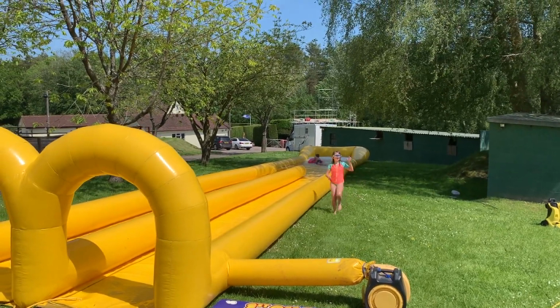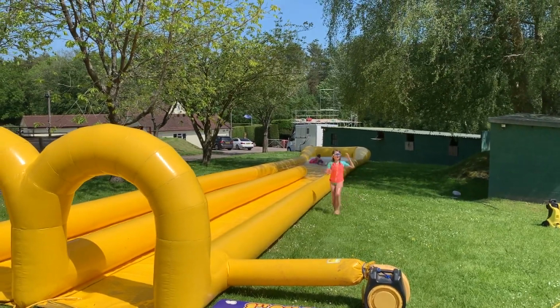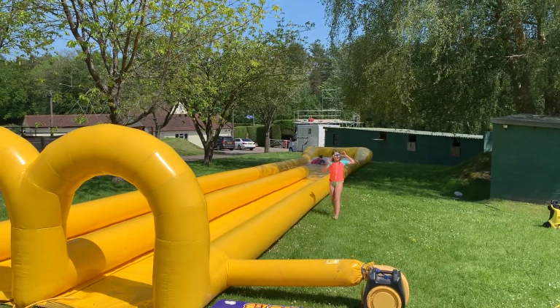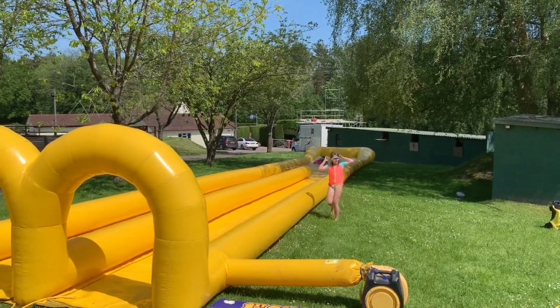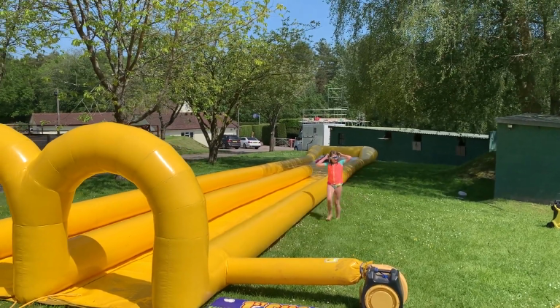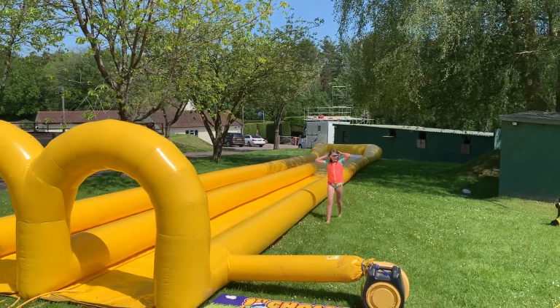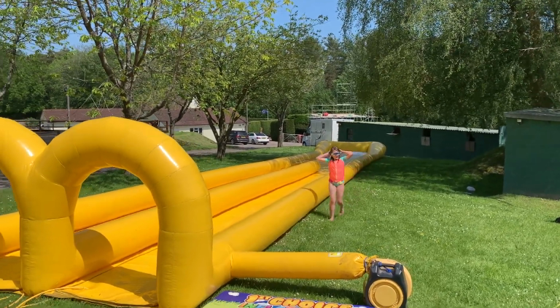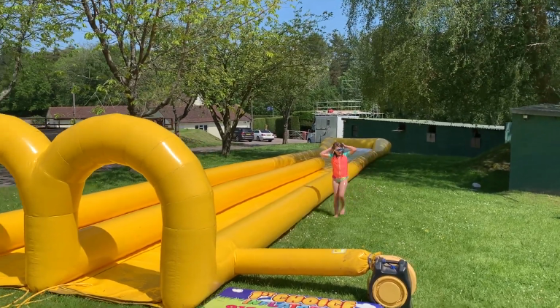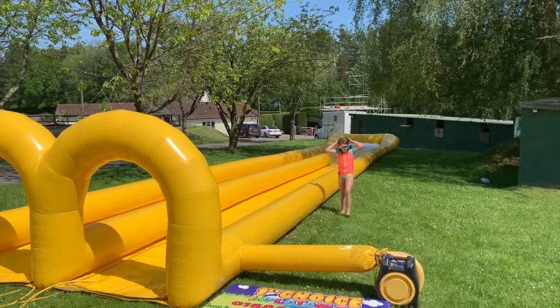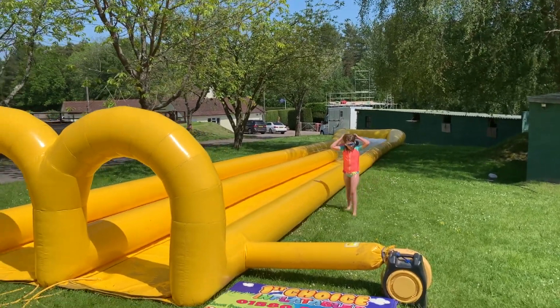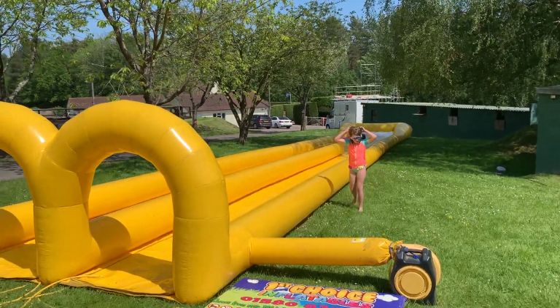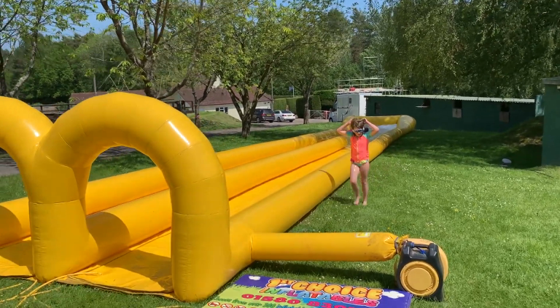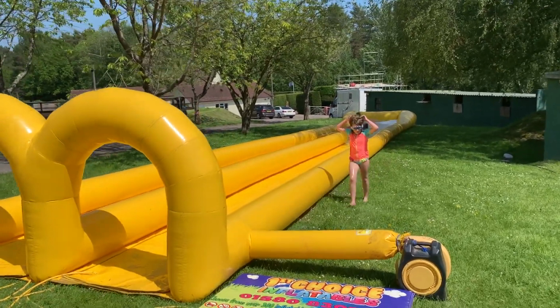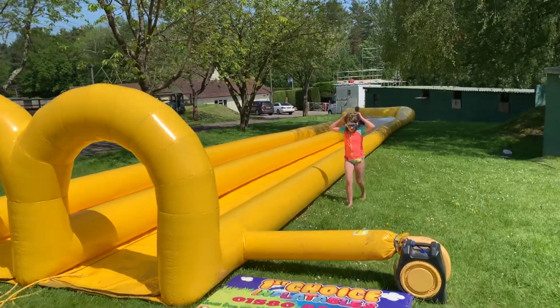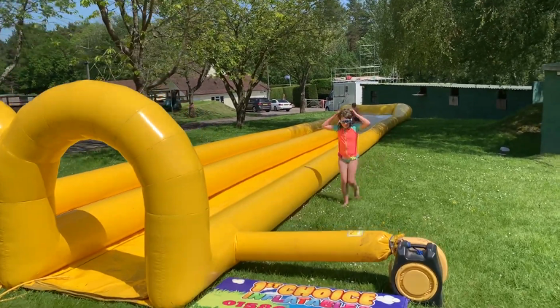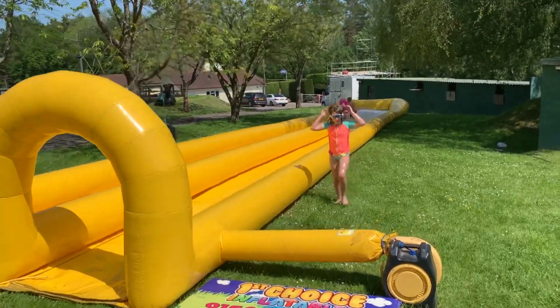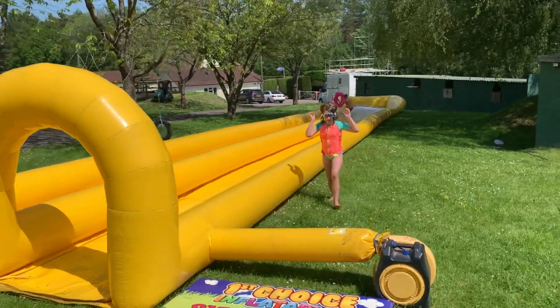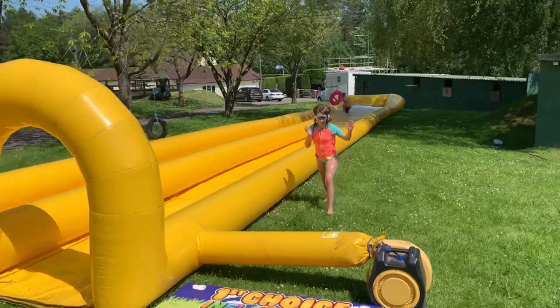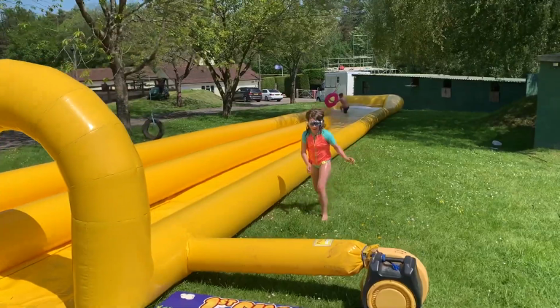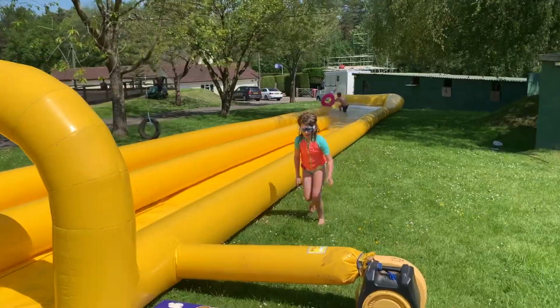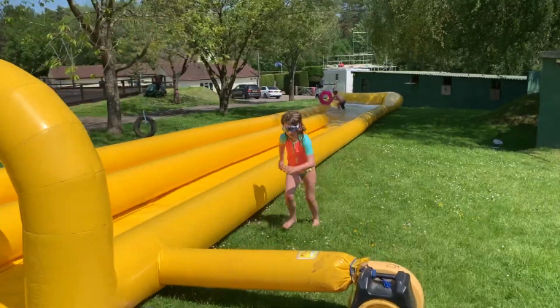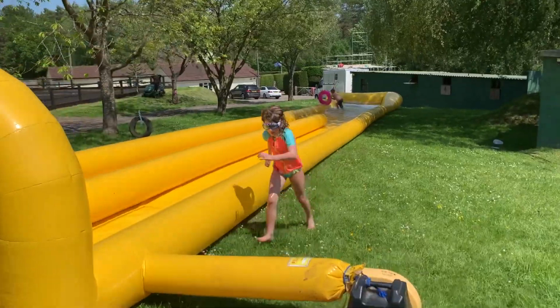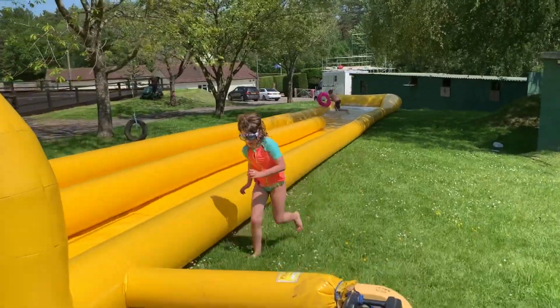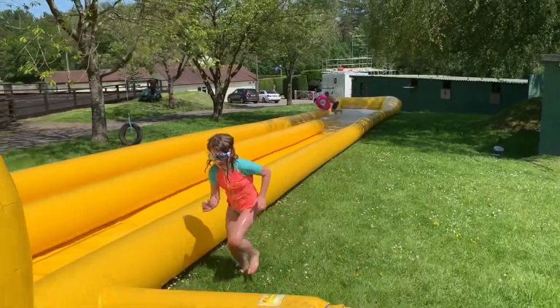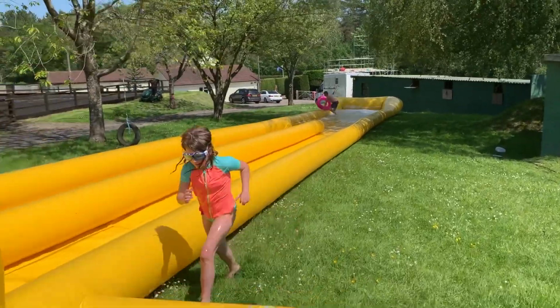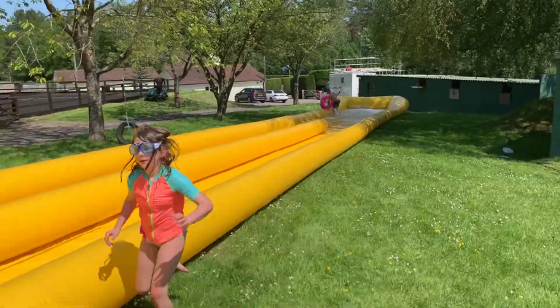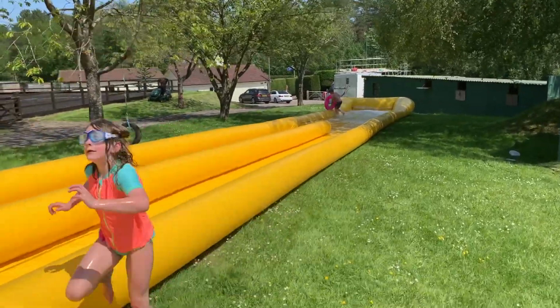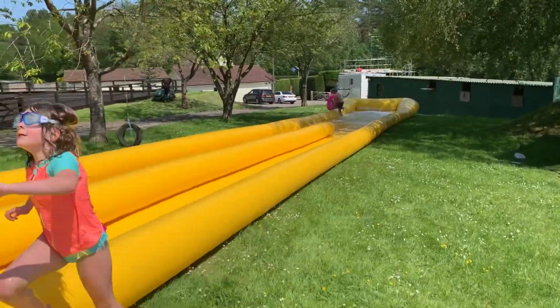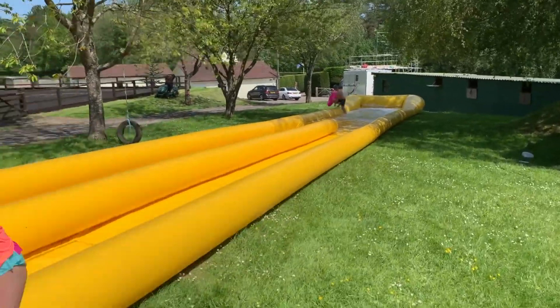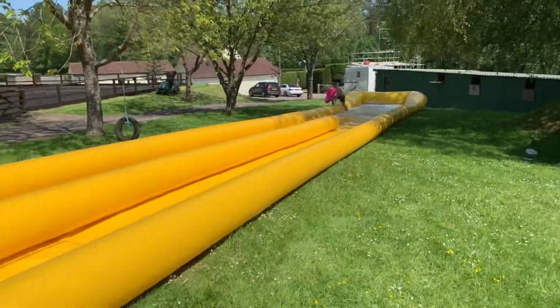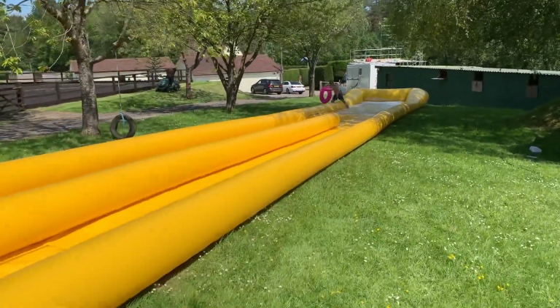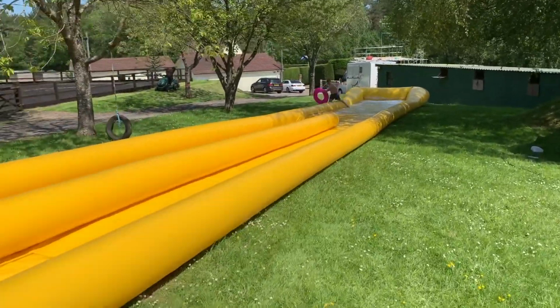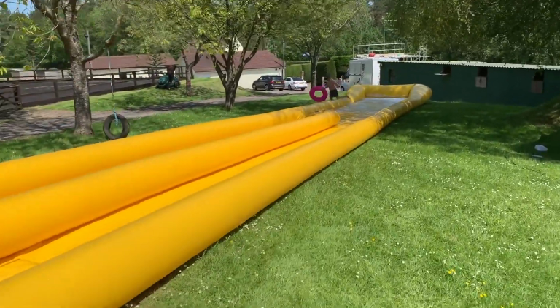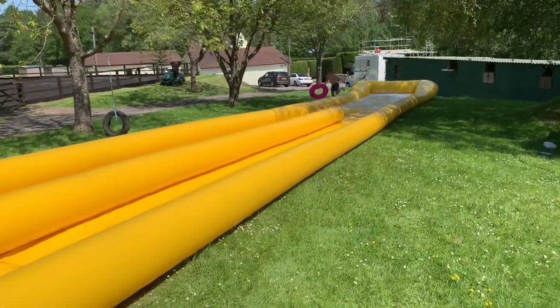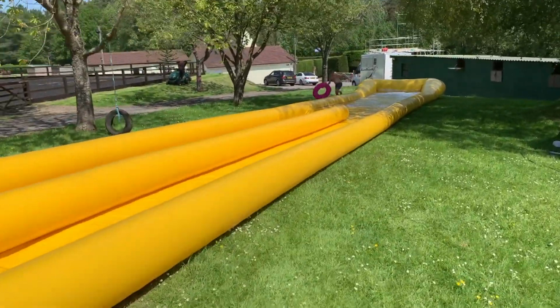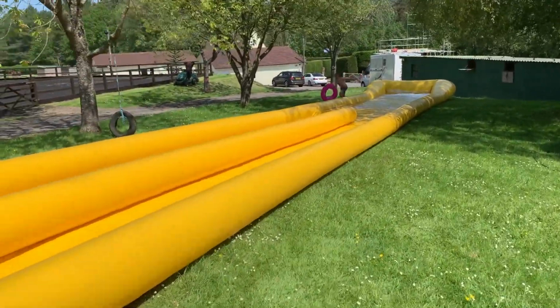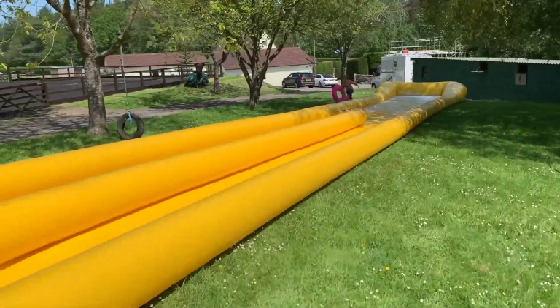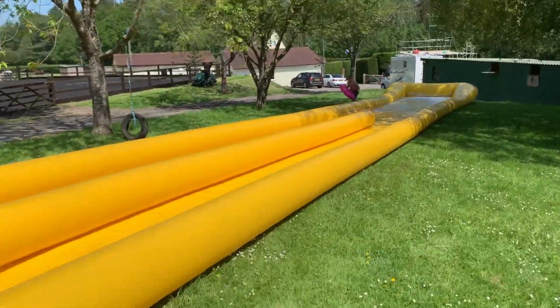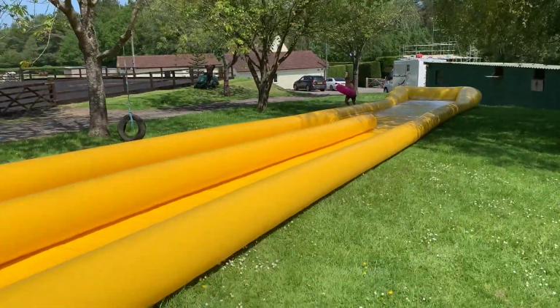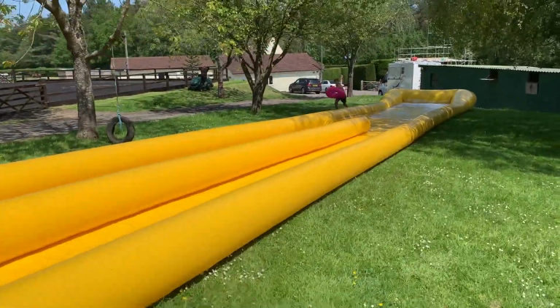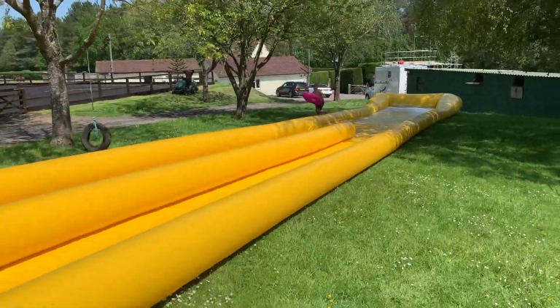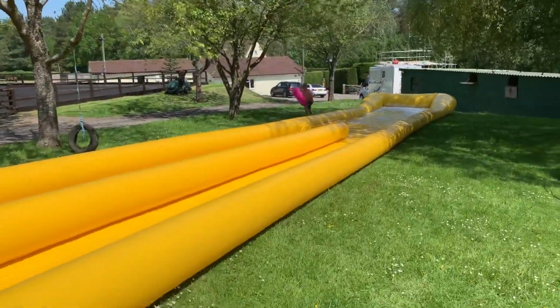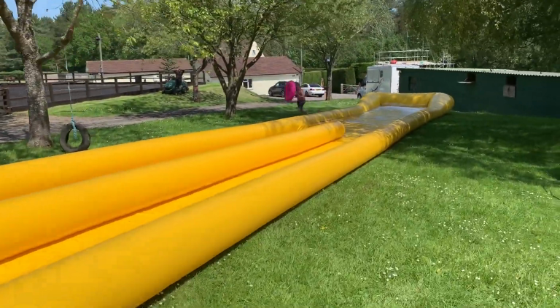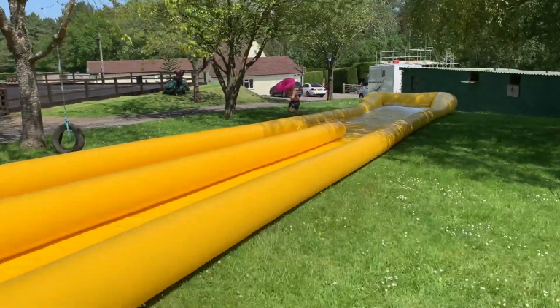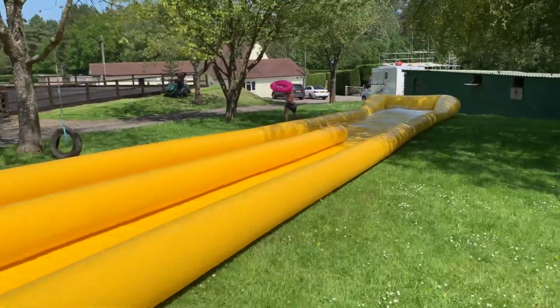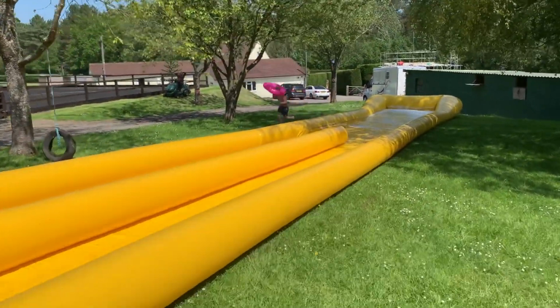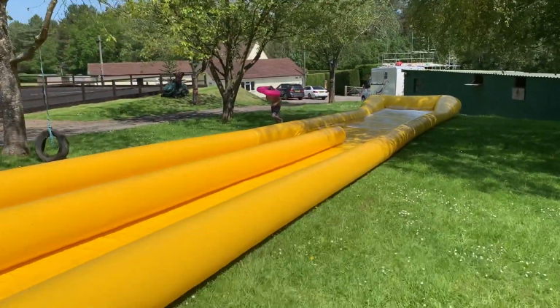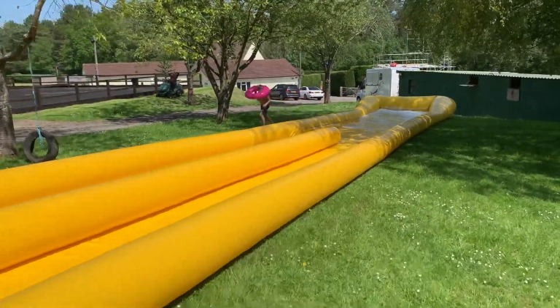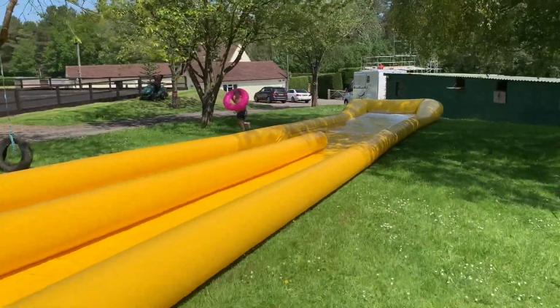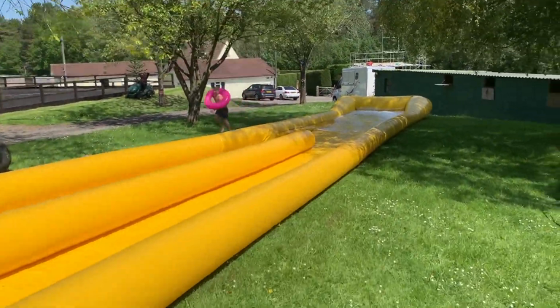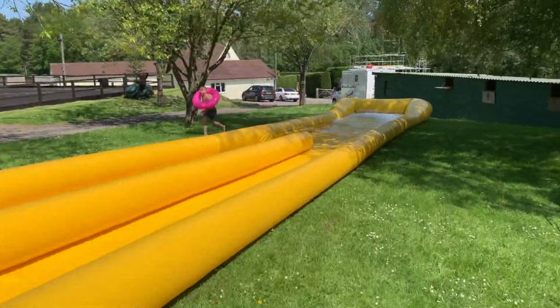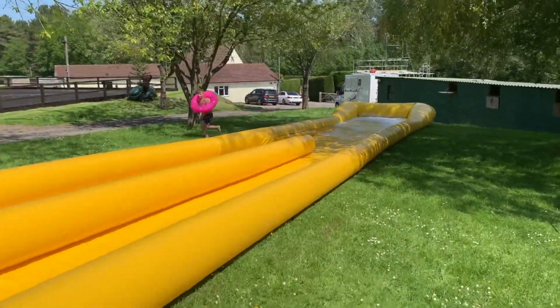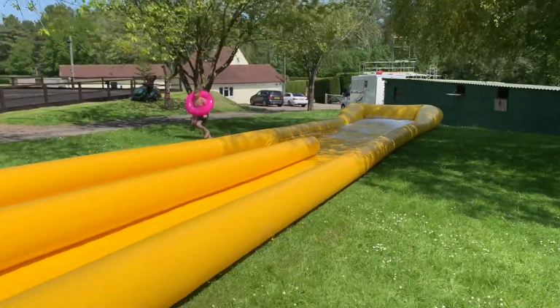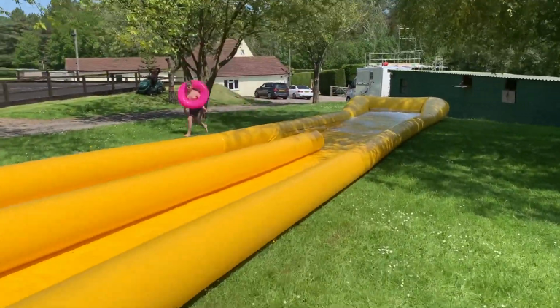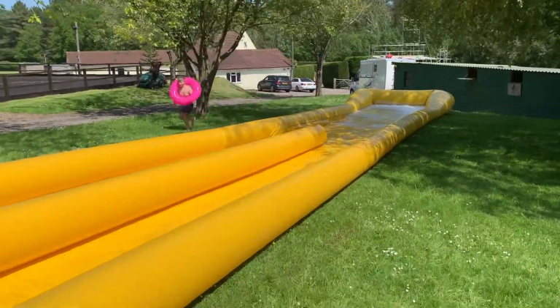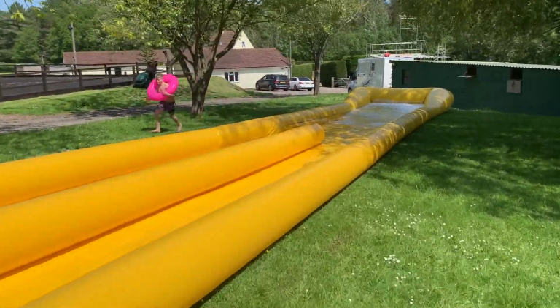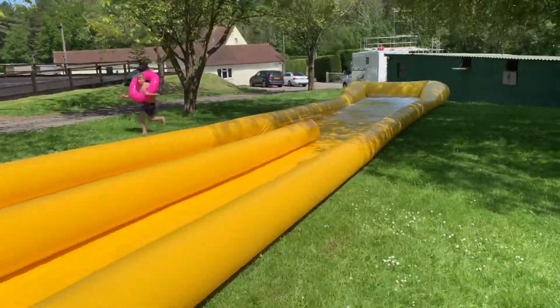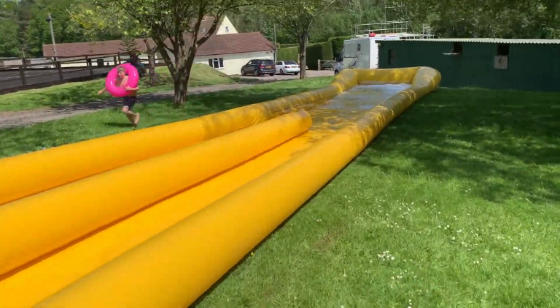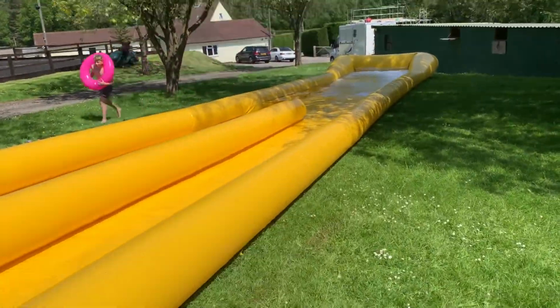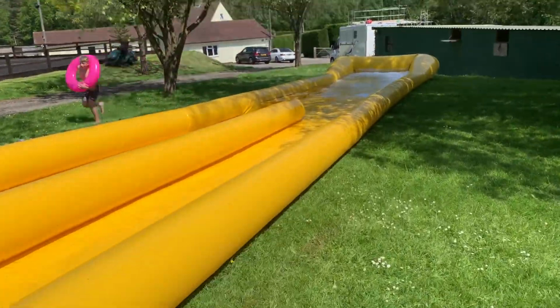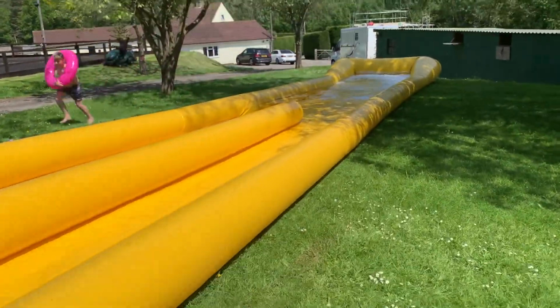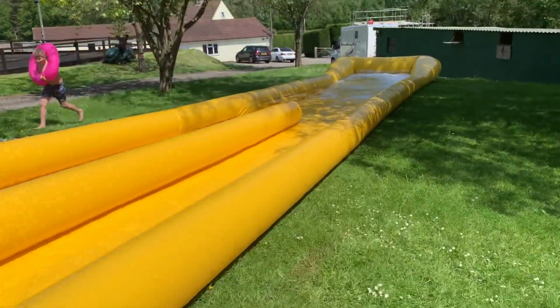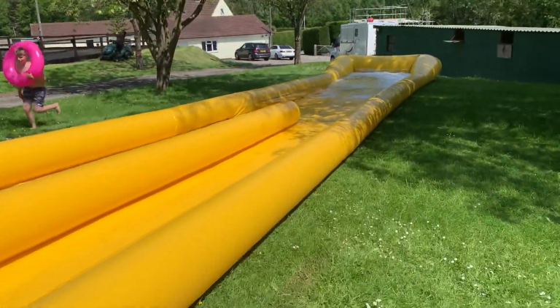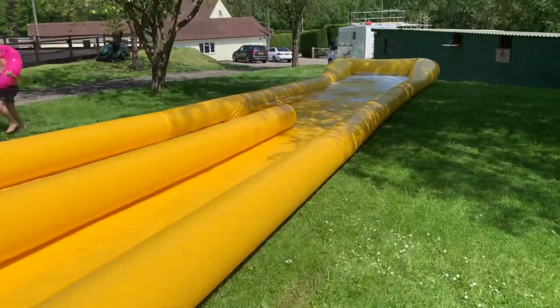It's a slip-and-slide water slide. I'm just going to take down the end just to show you the water that gathers at the end.